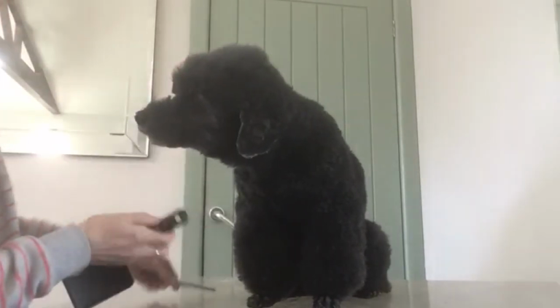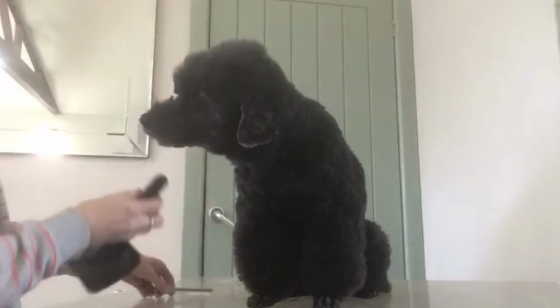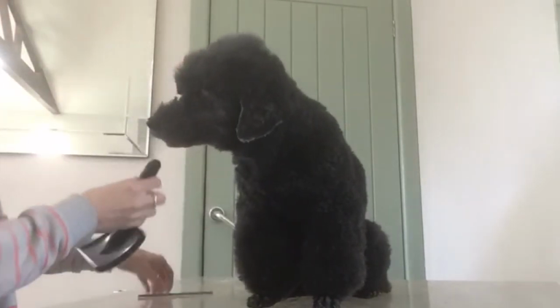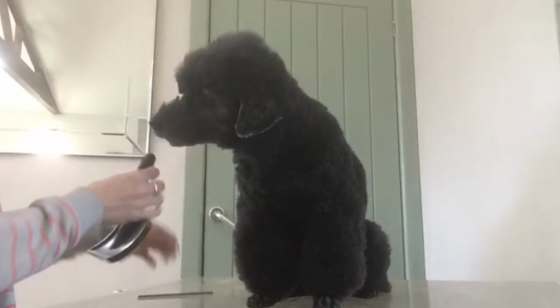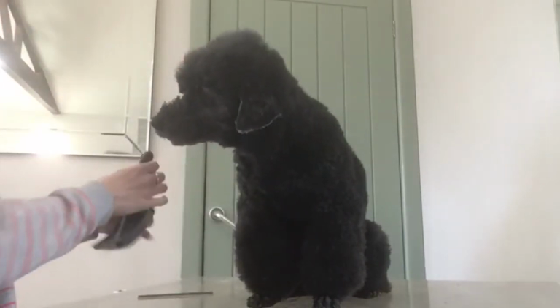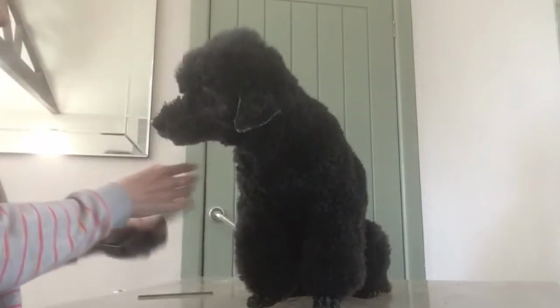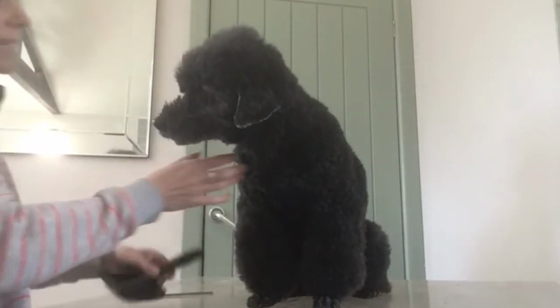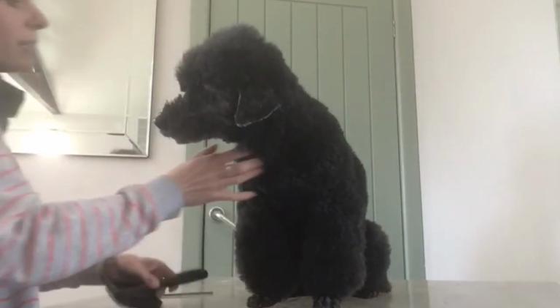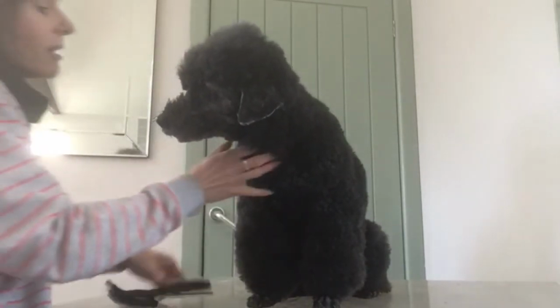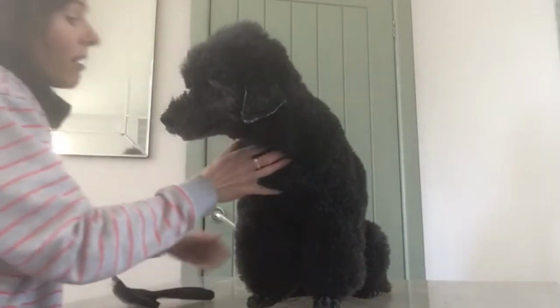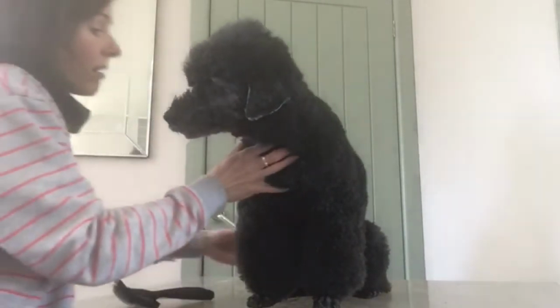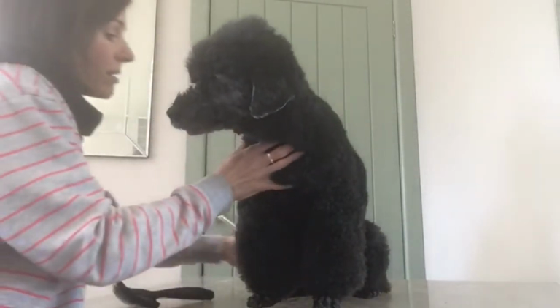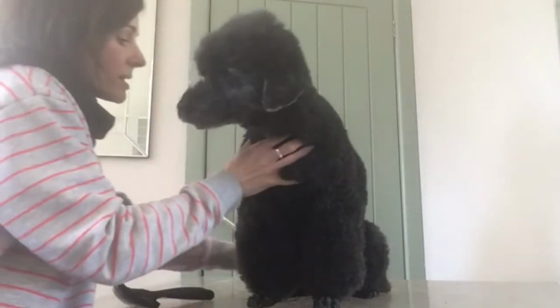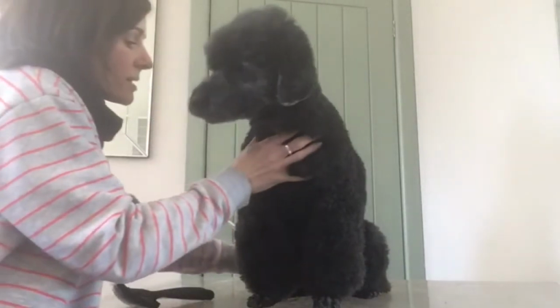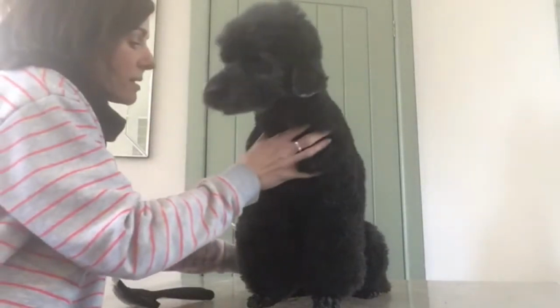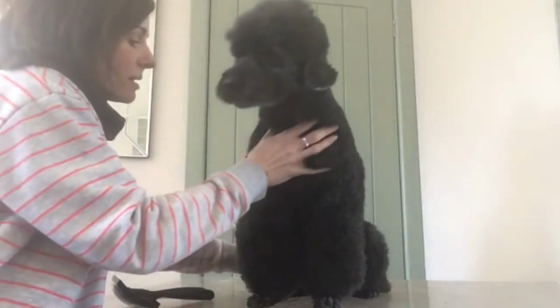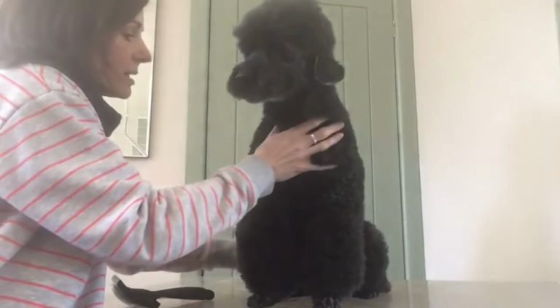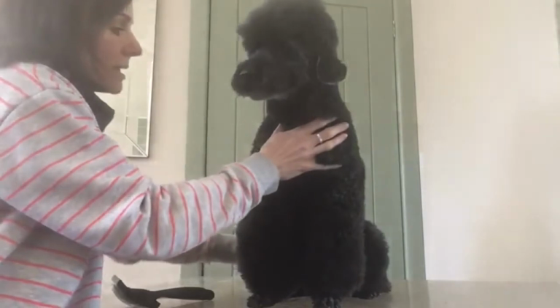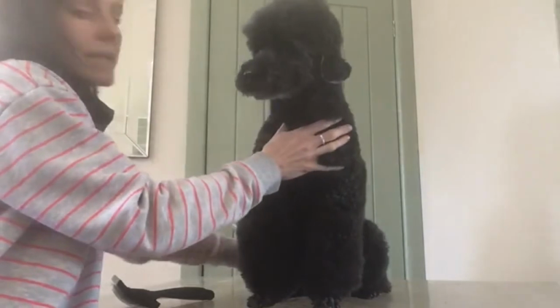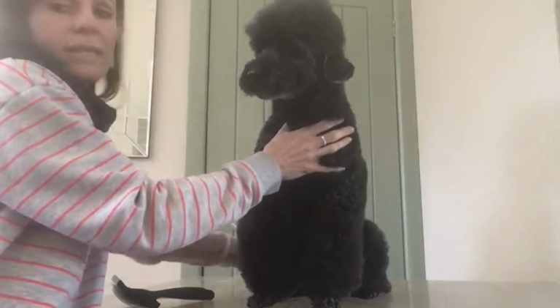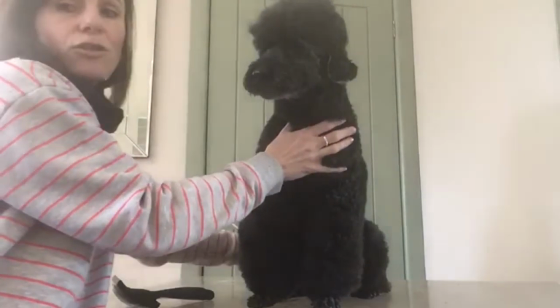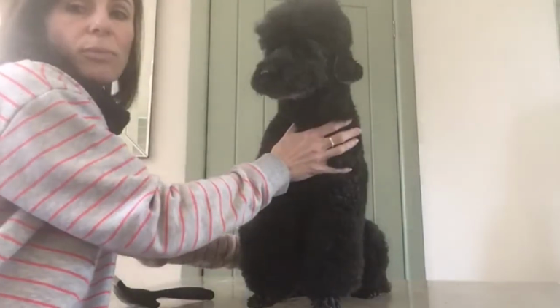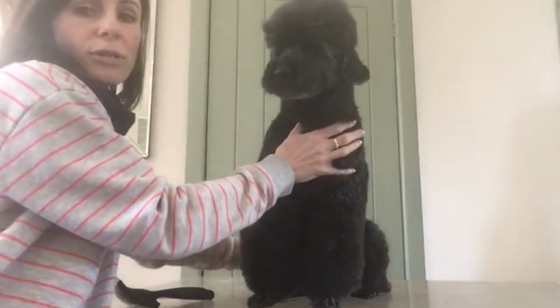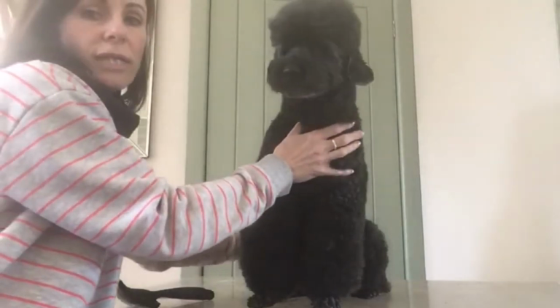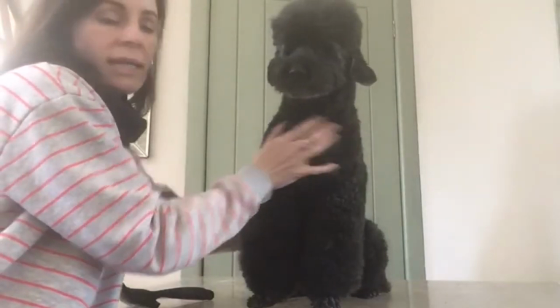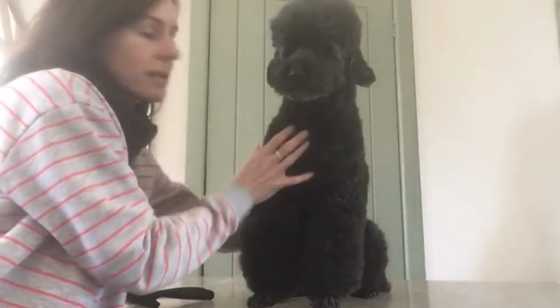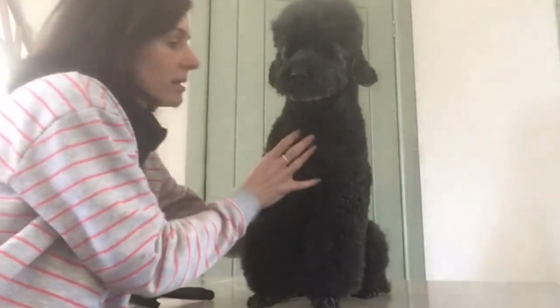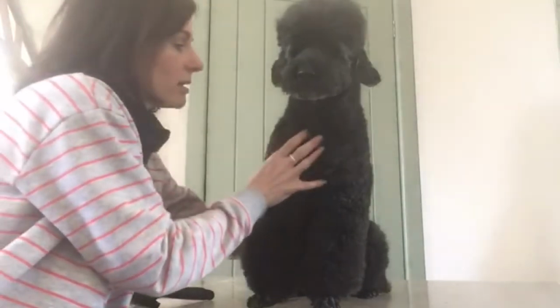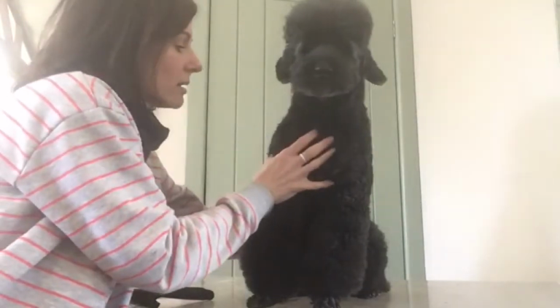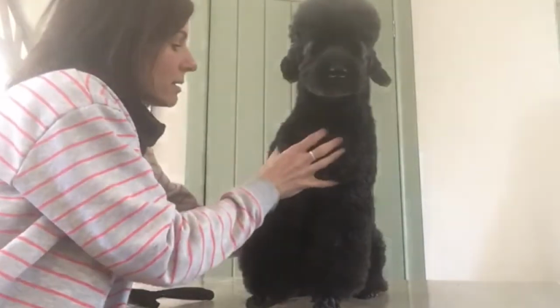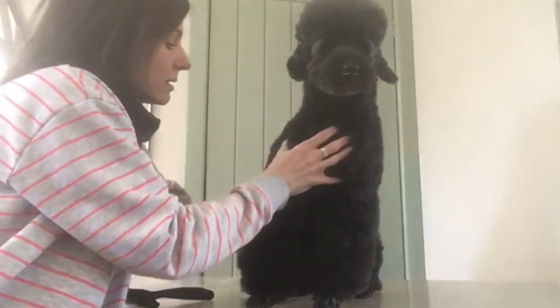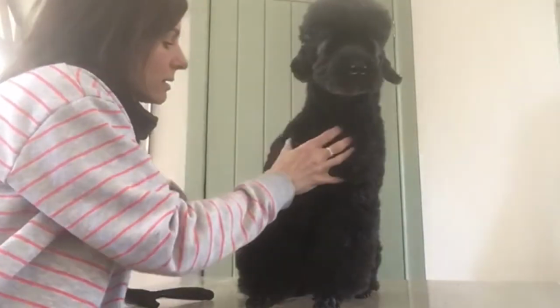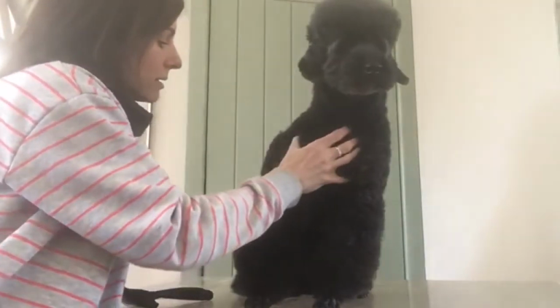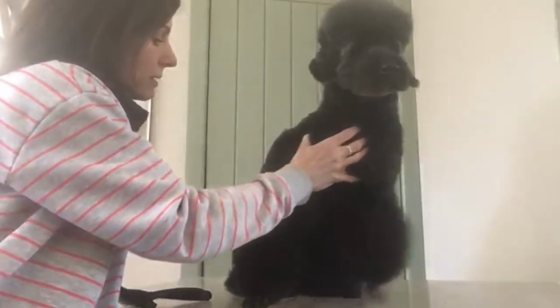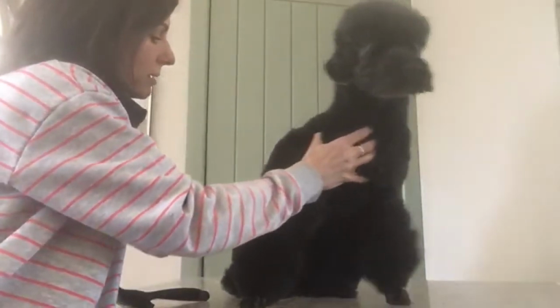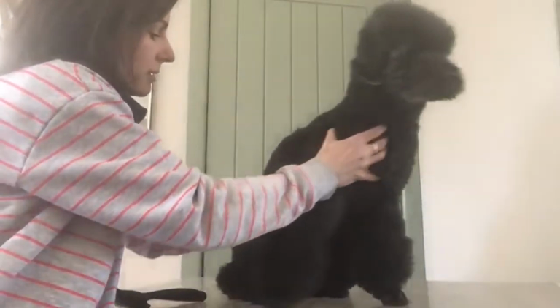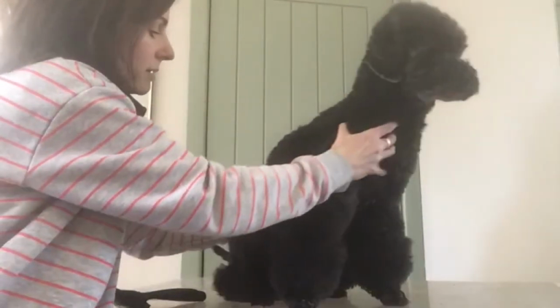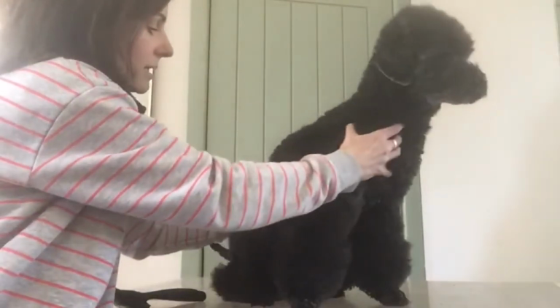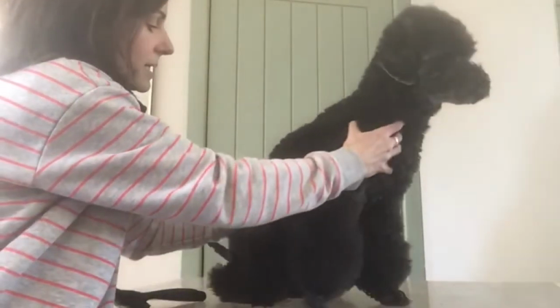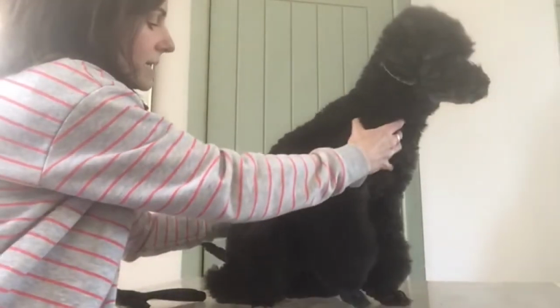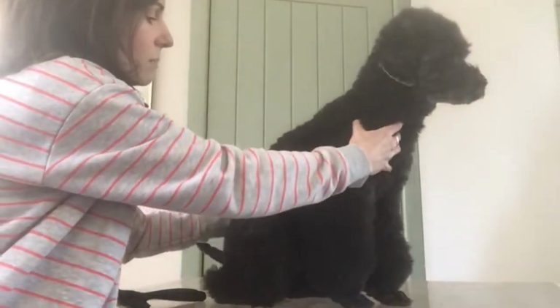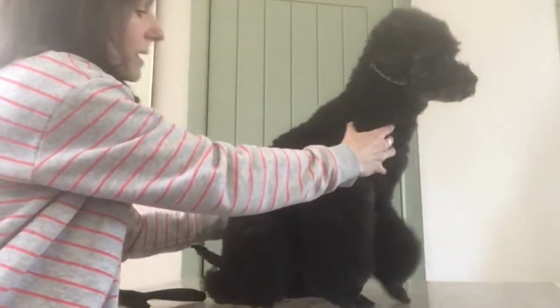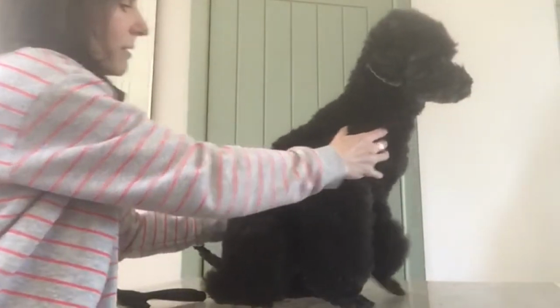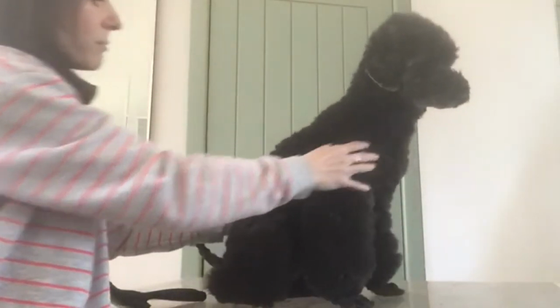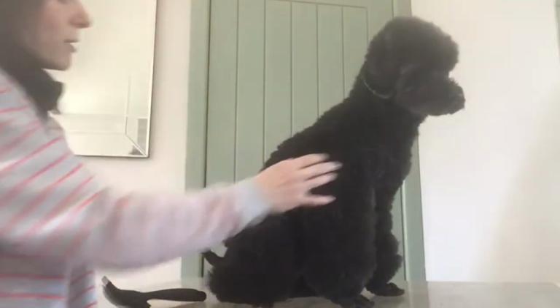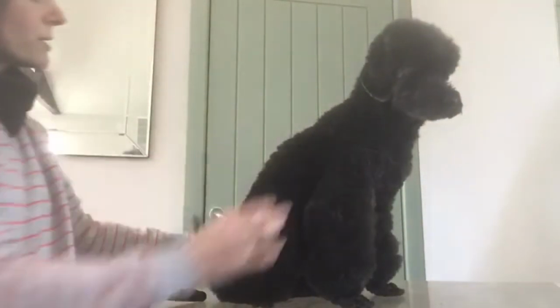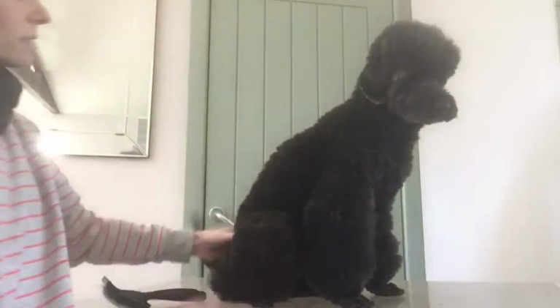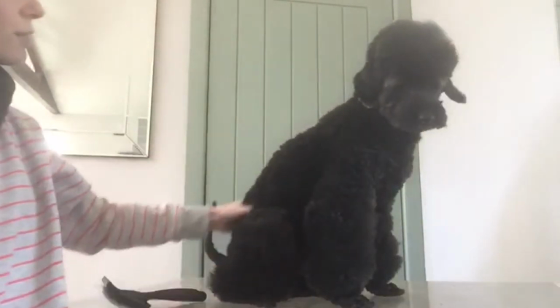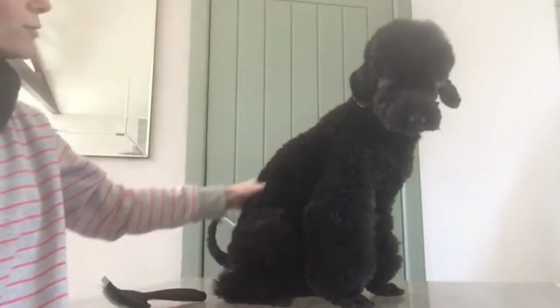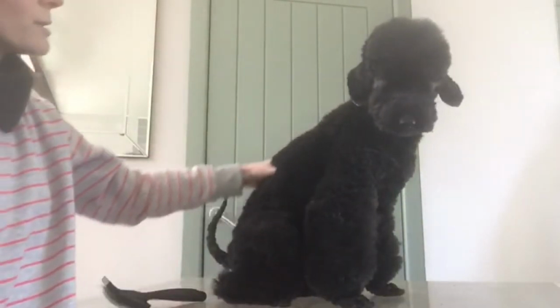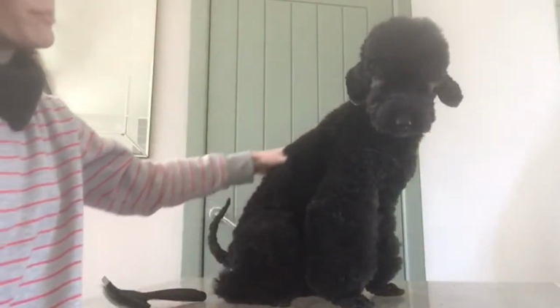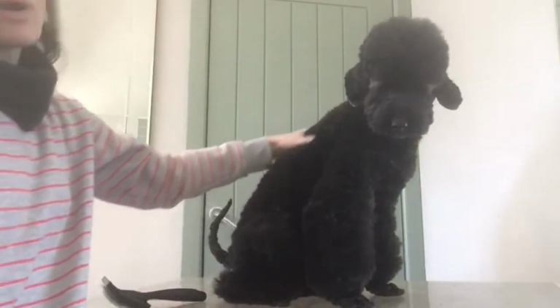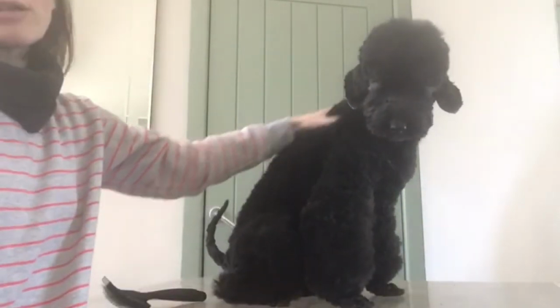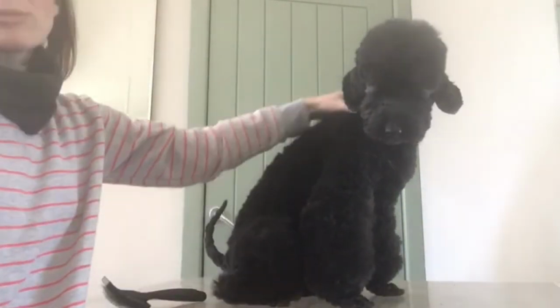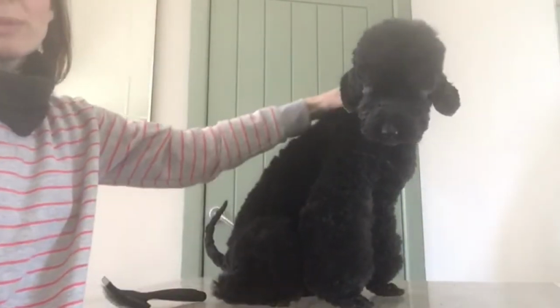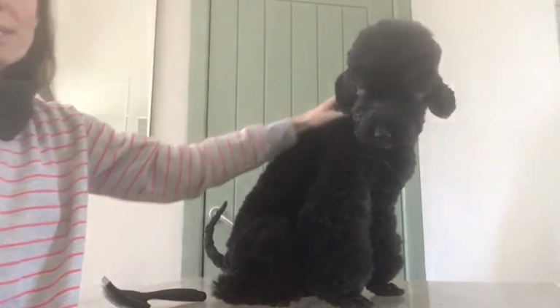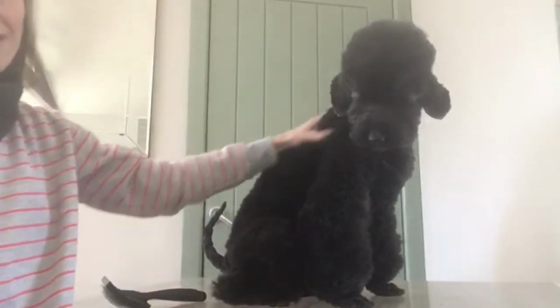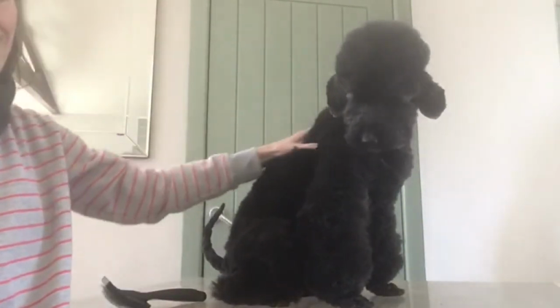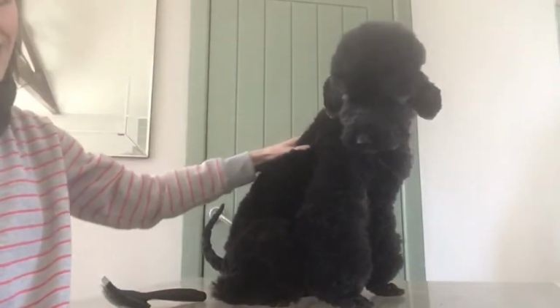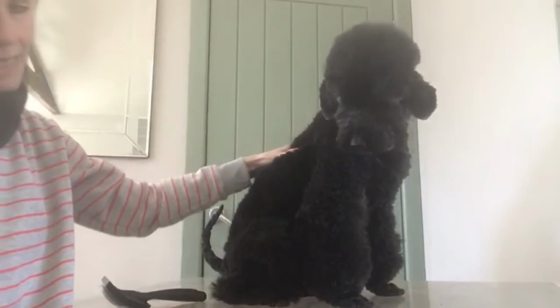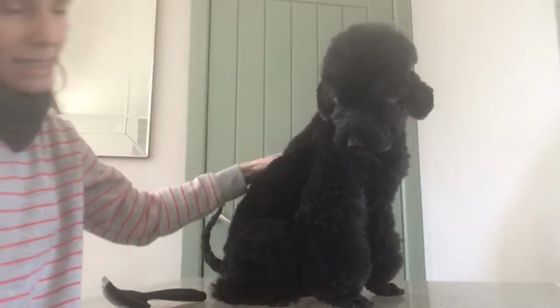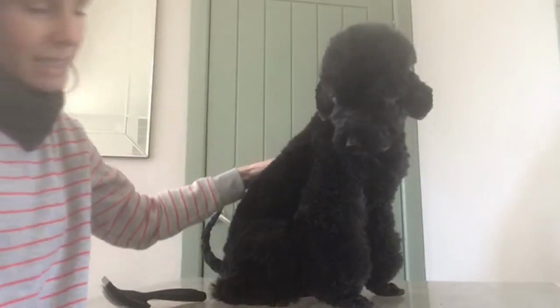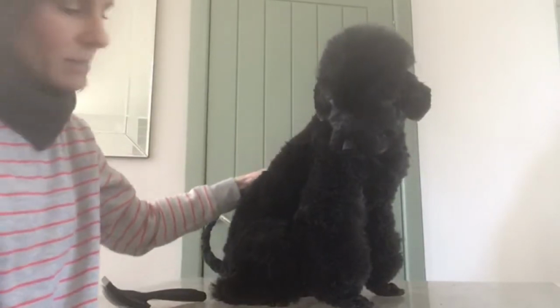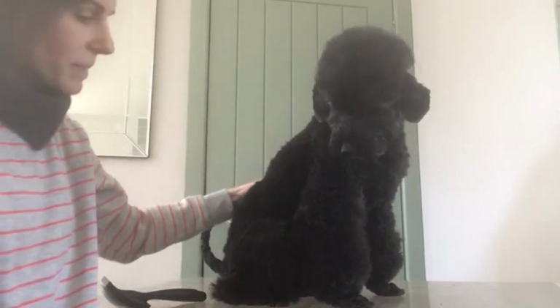Last is your body — this is the bit that most owners brush because it's the easiest bit.